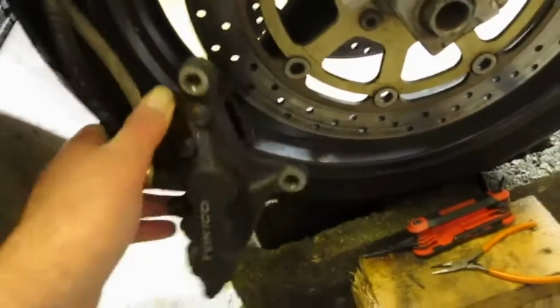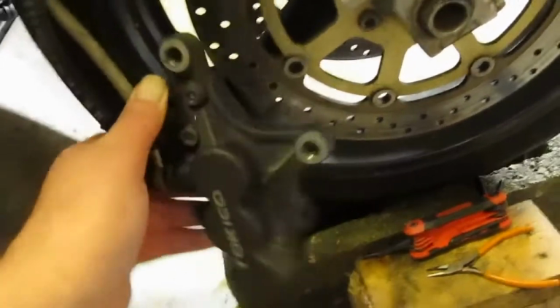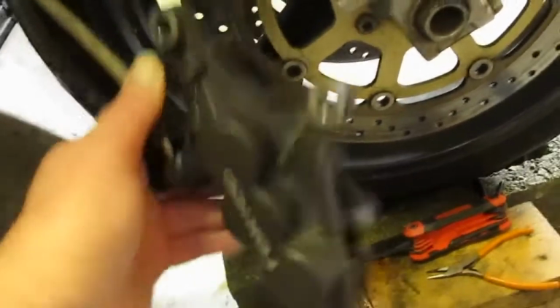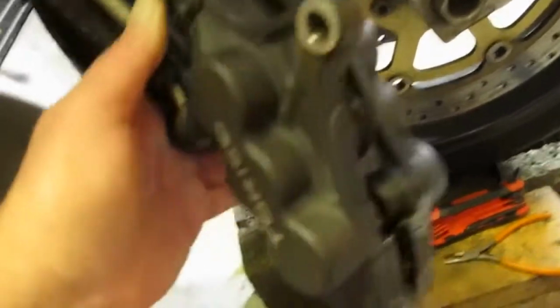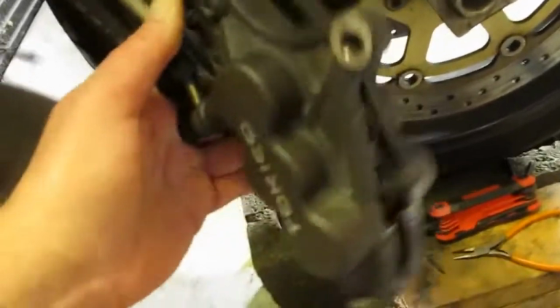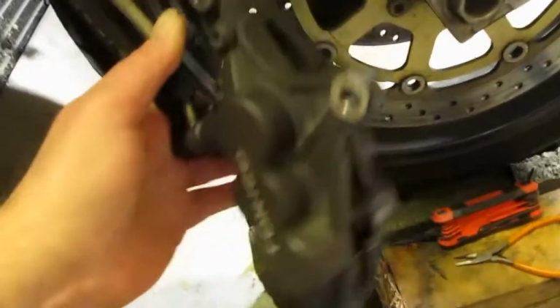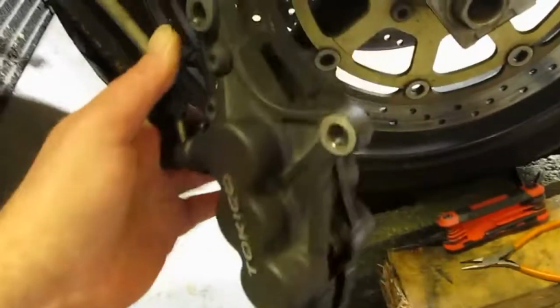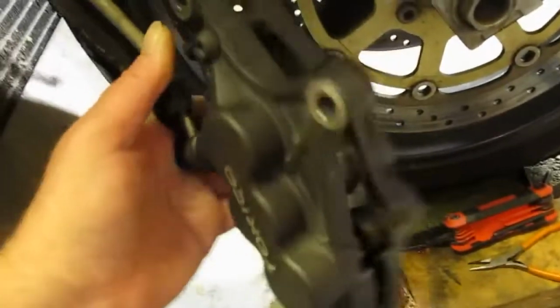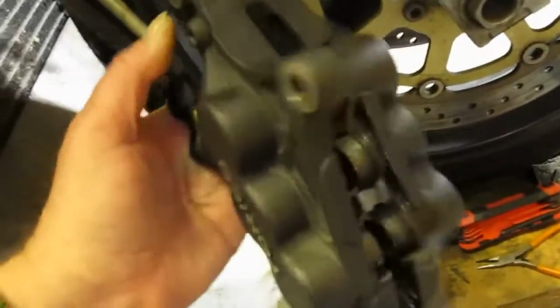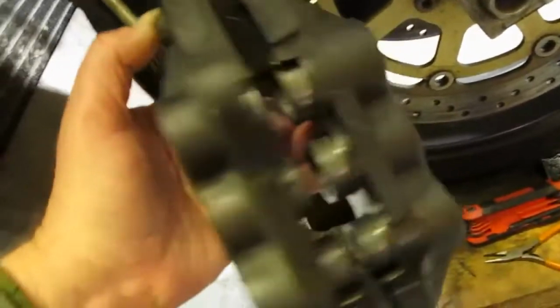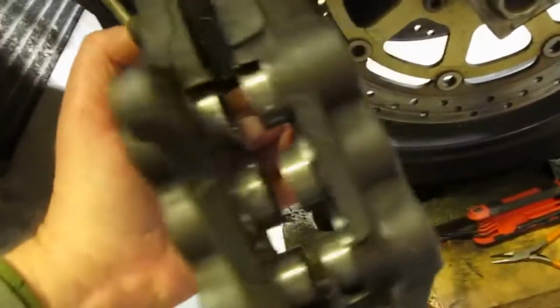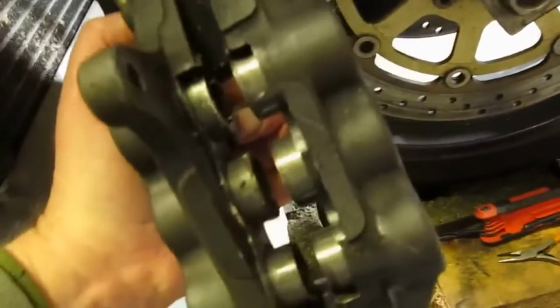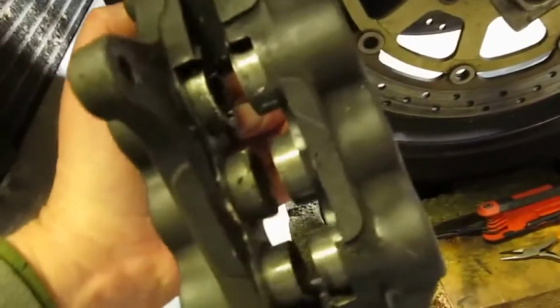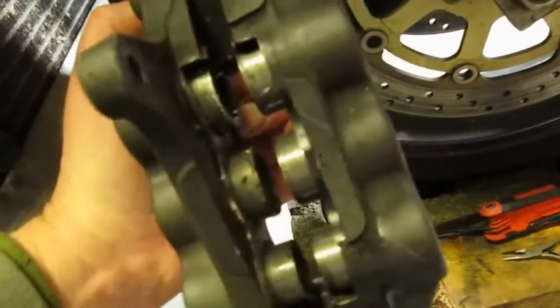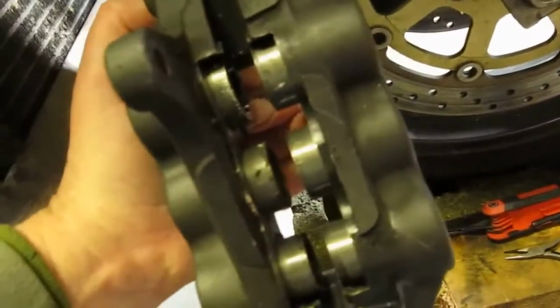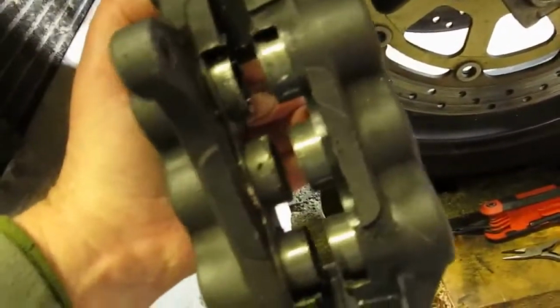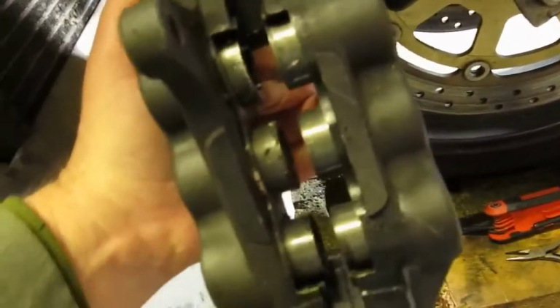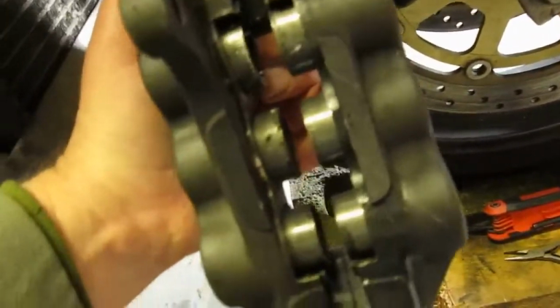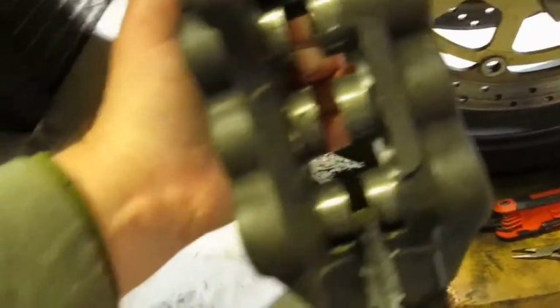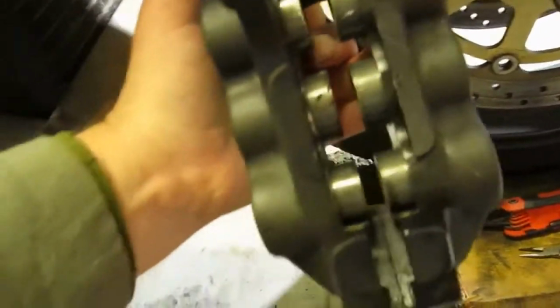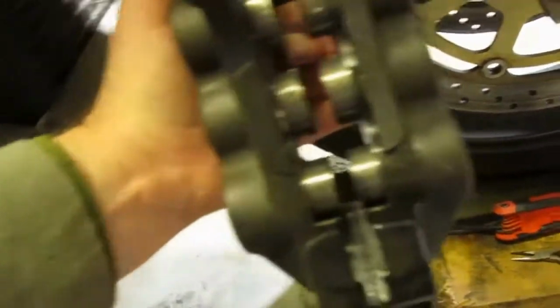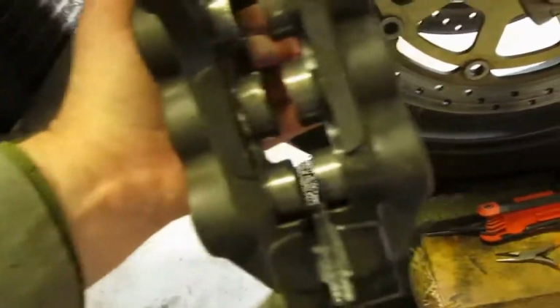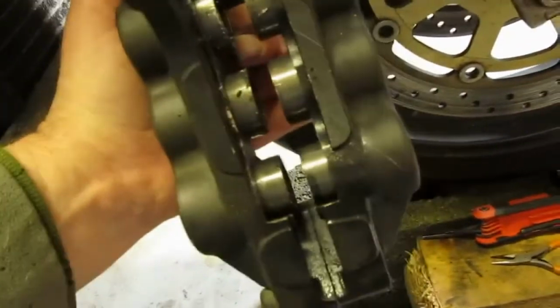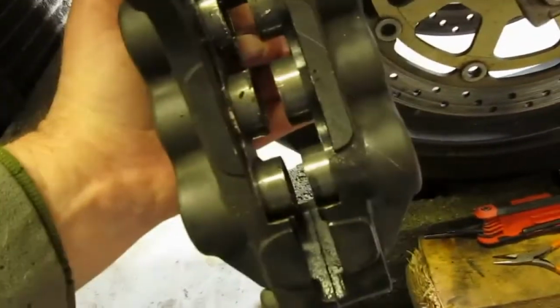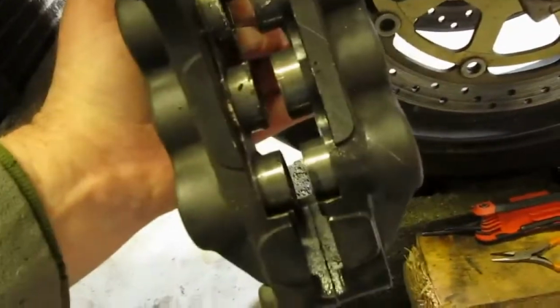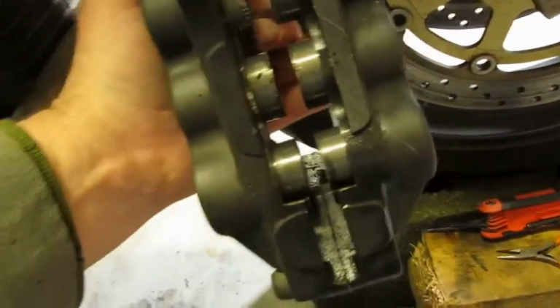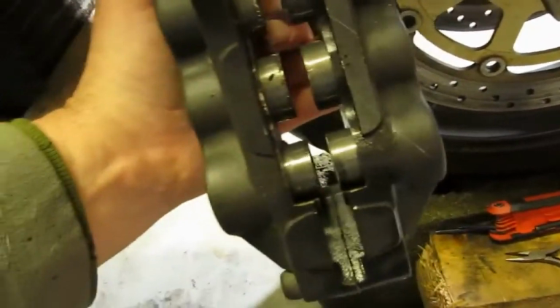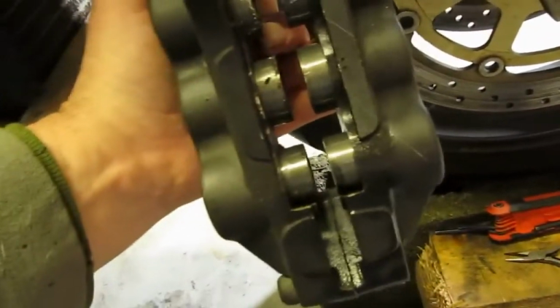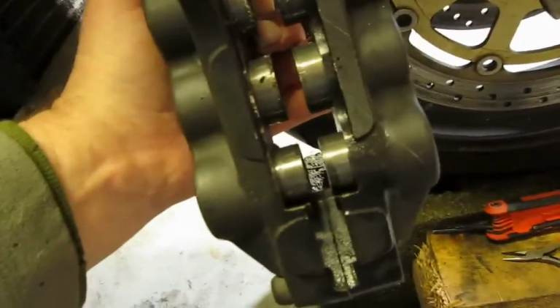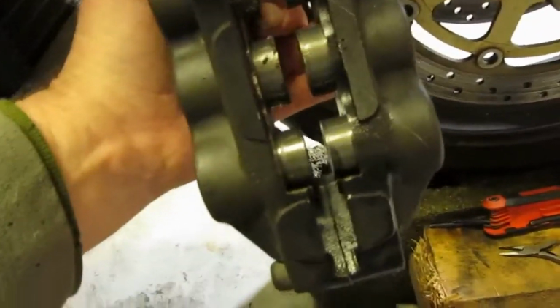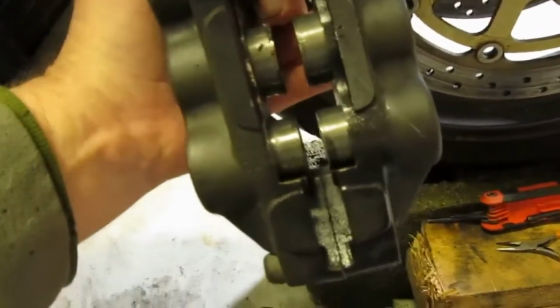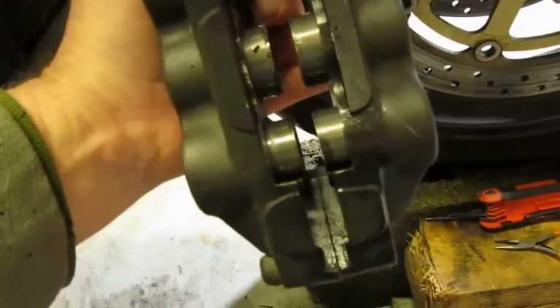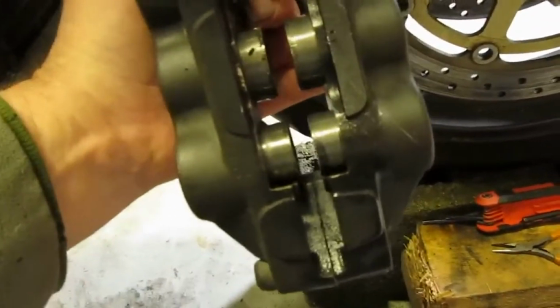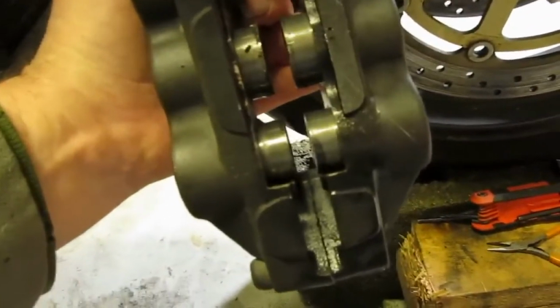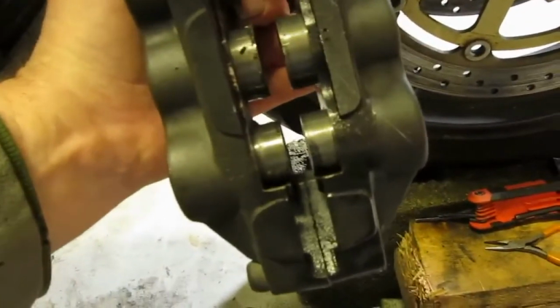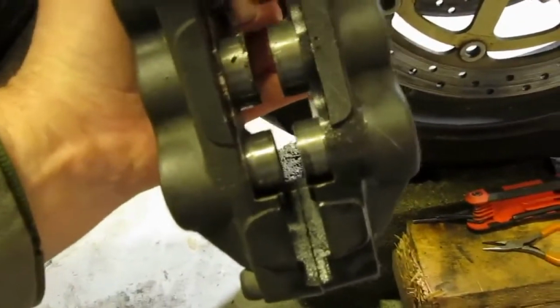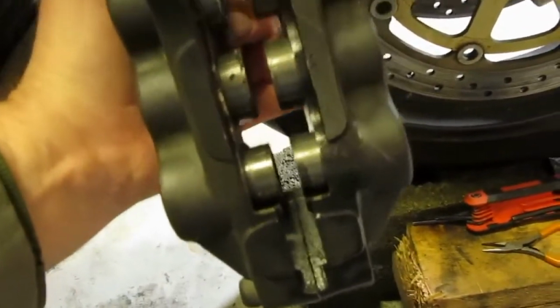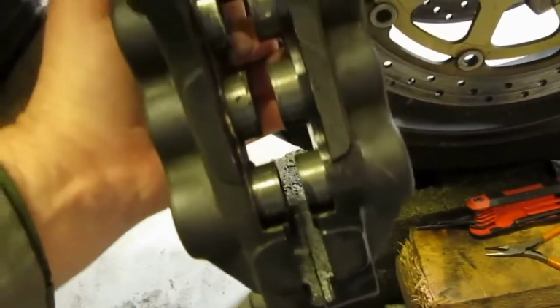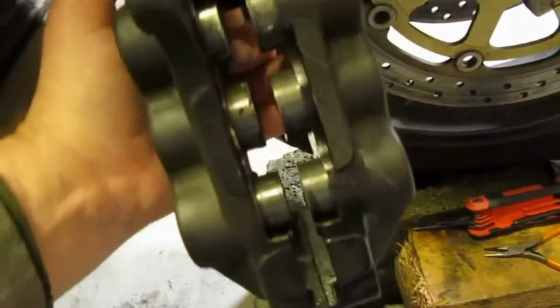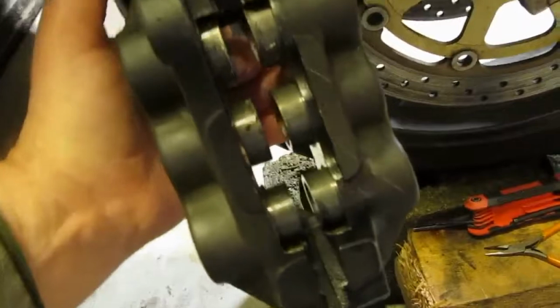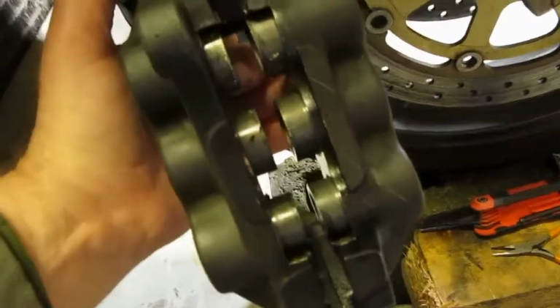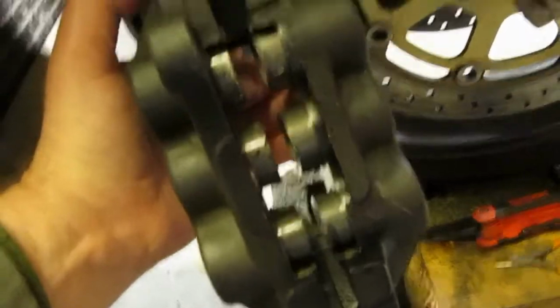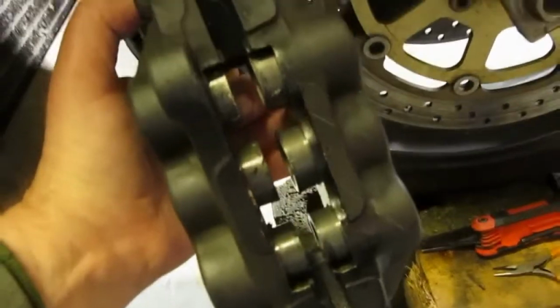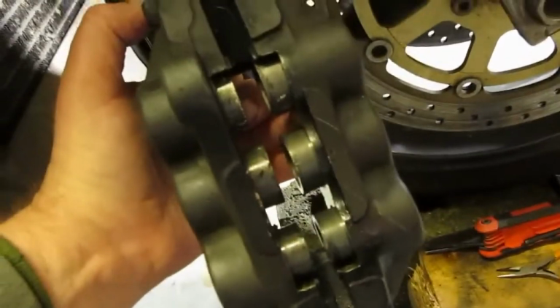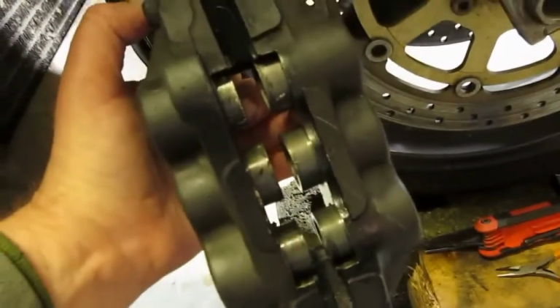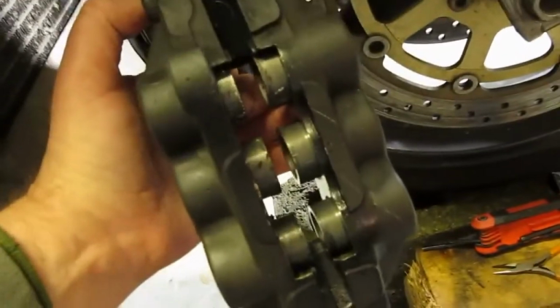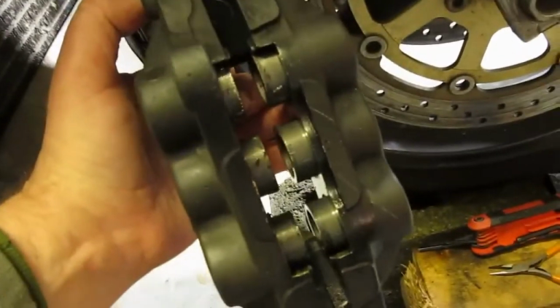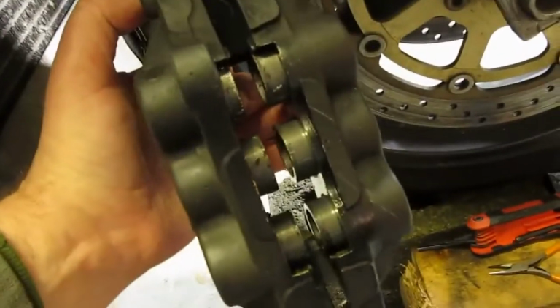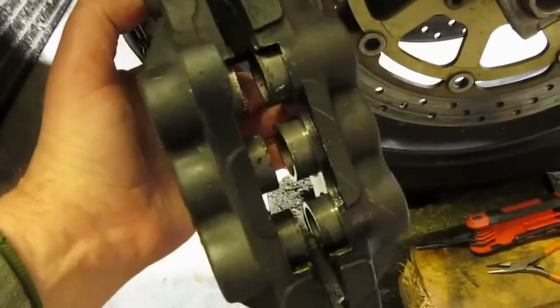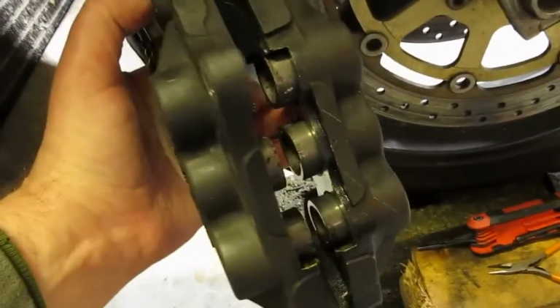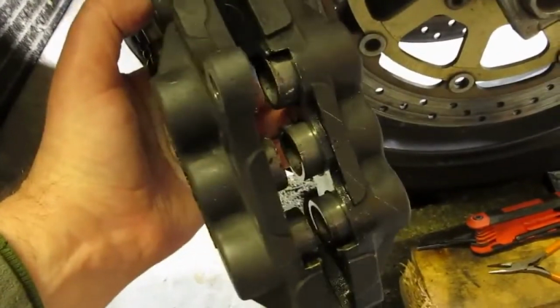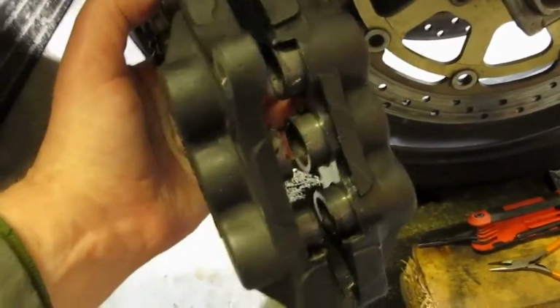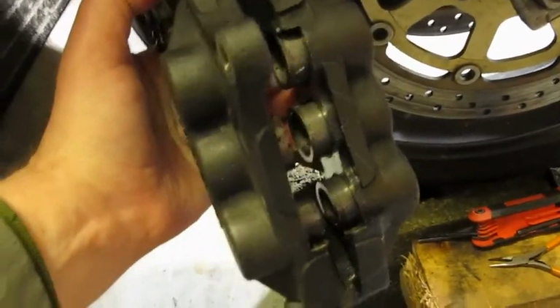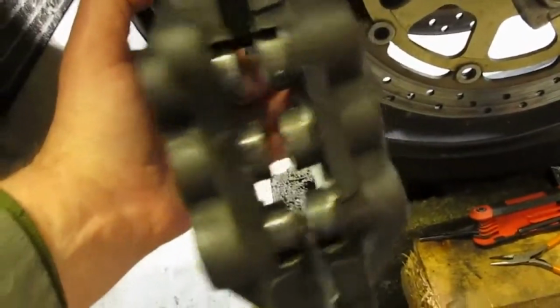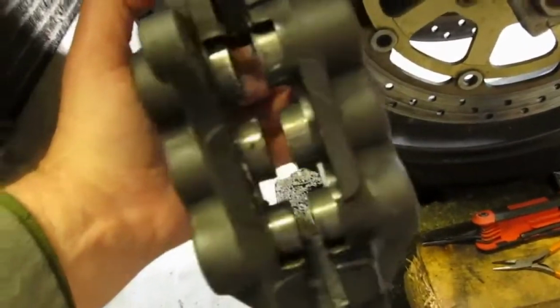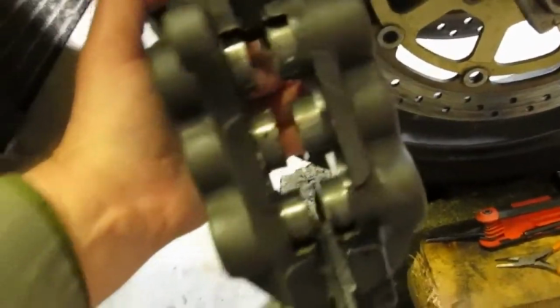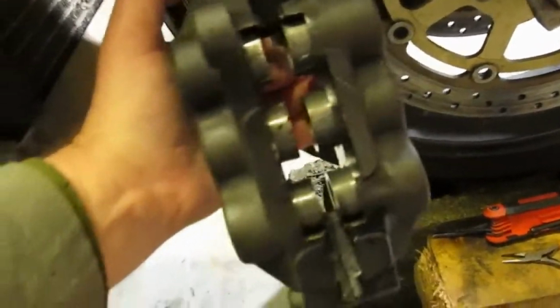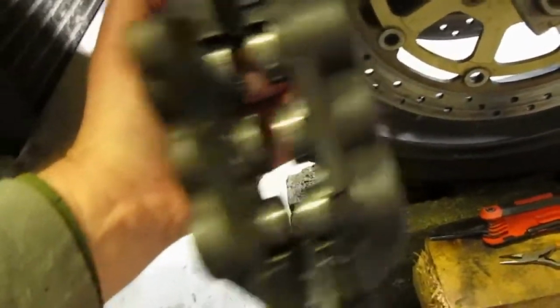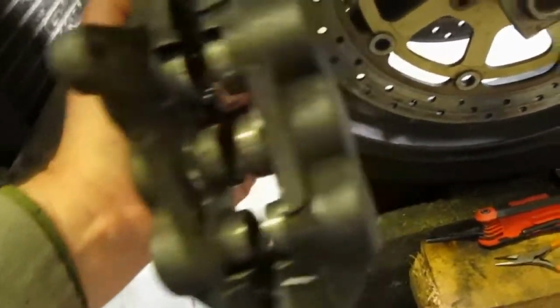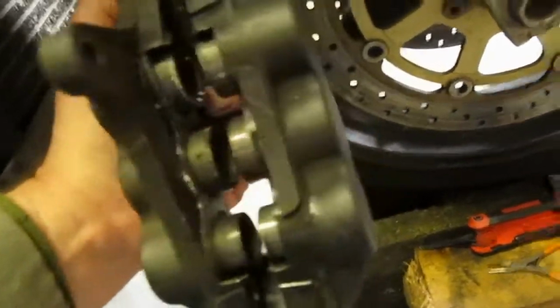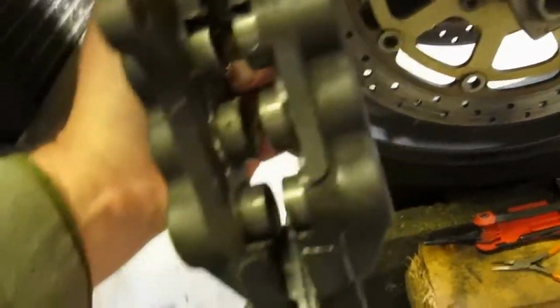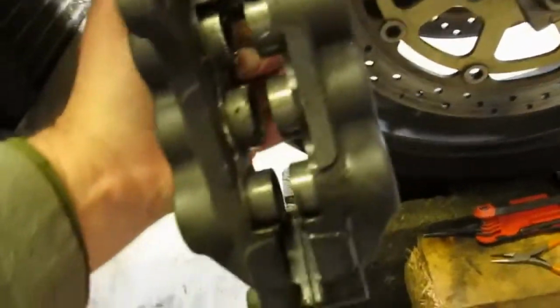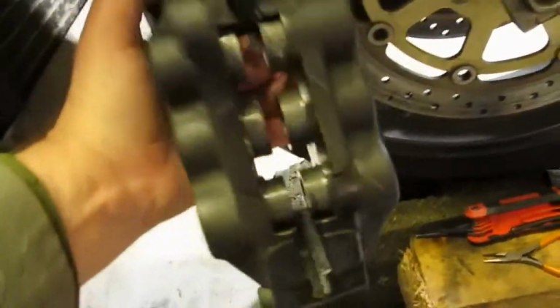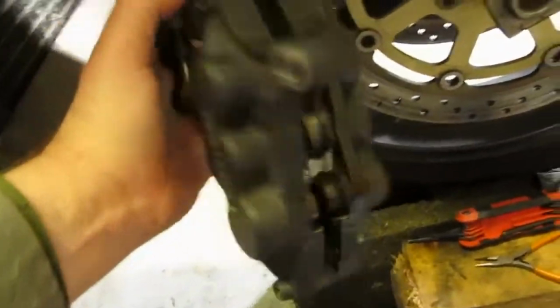So they've got to be stripped down, new seals put on. Bloody hell — 12 pistons to do, six on each side.